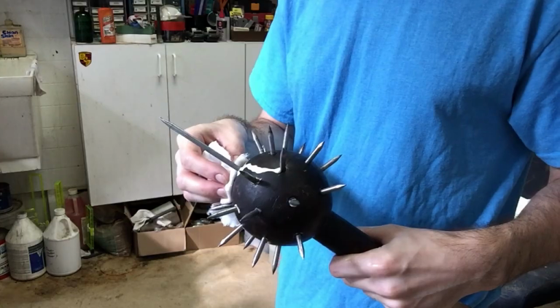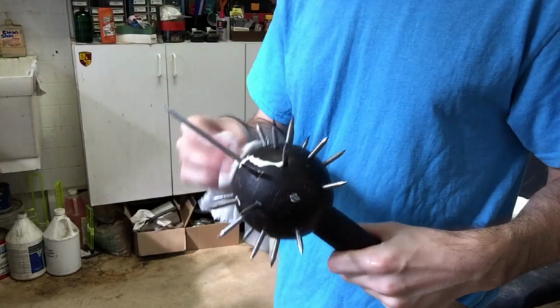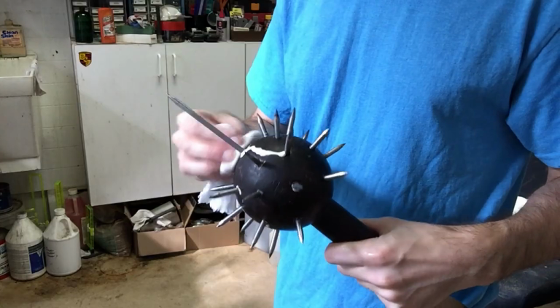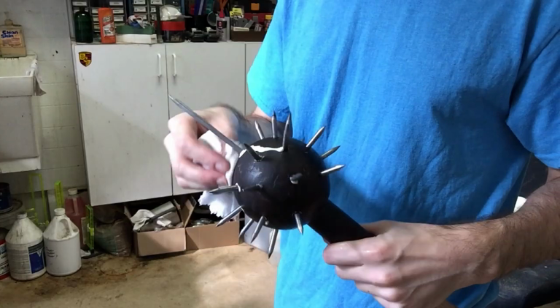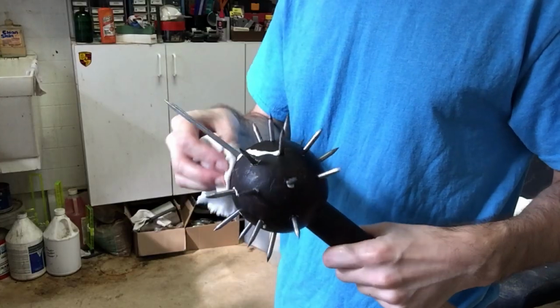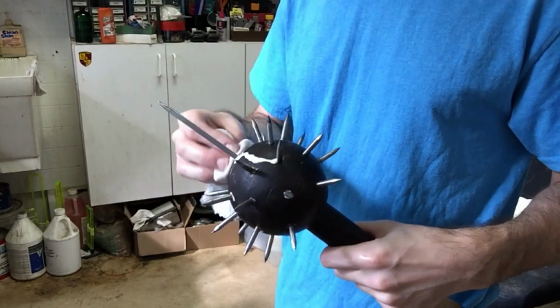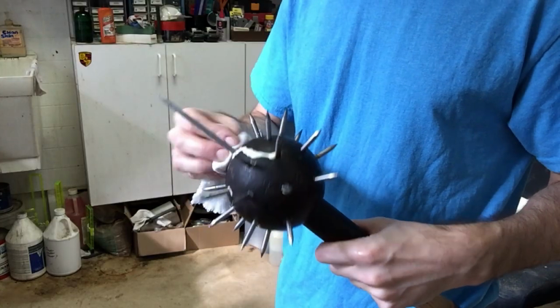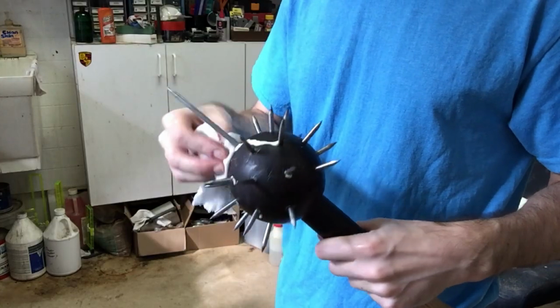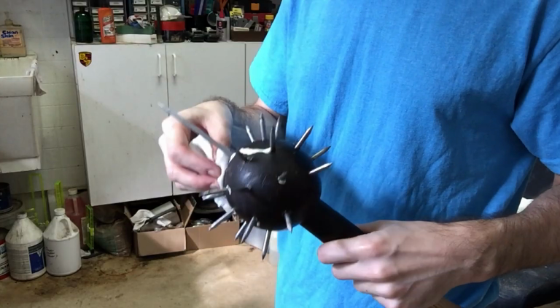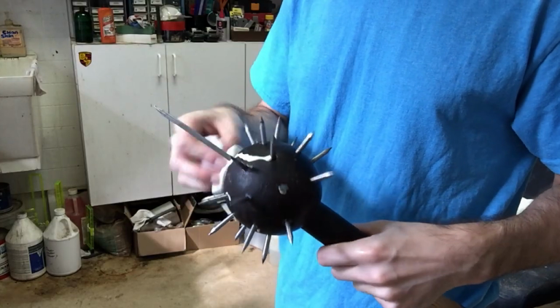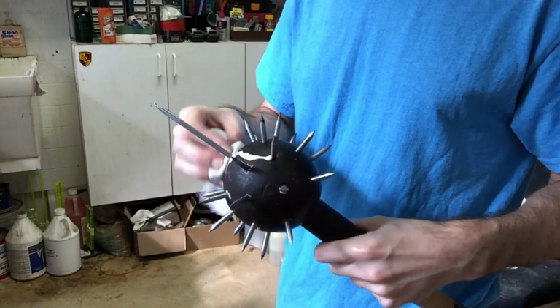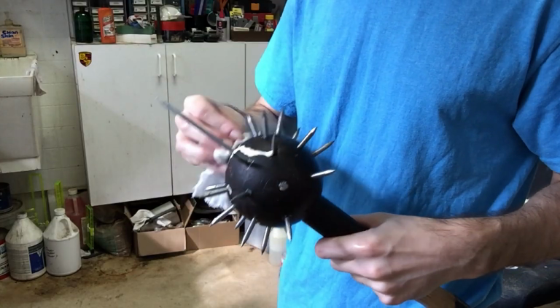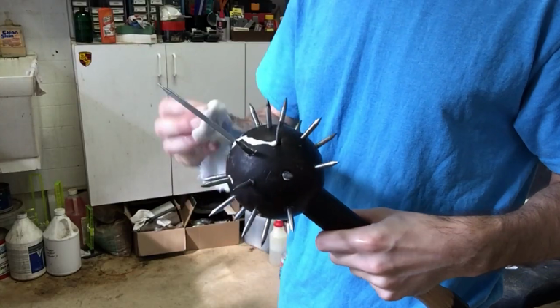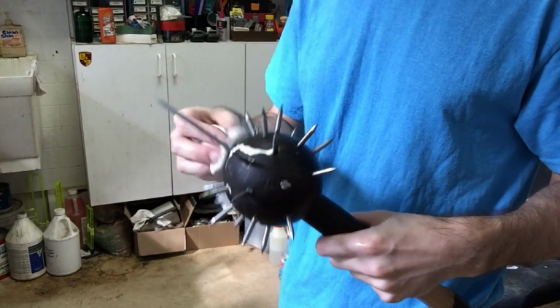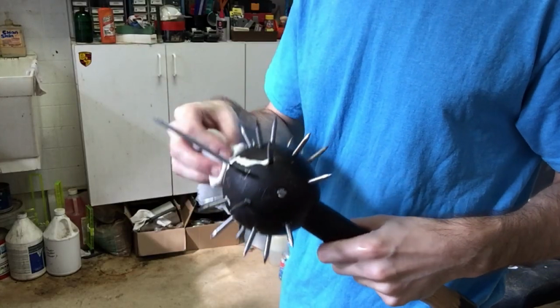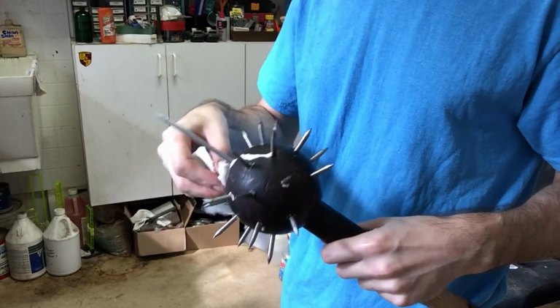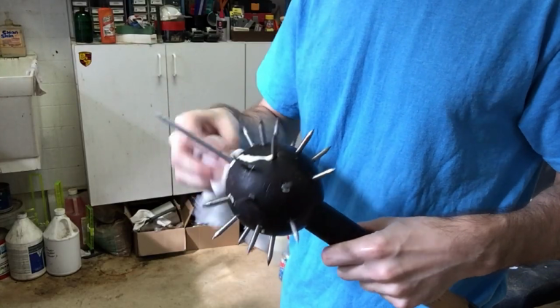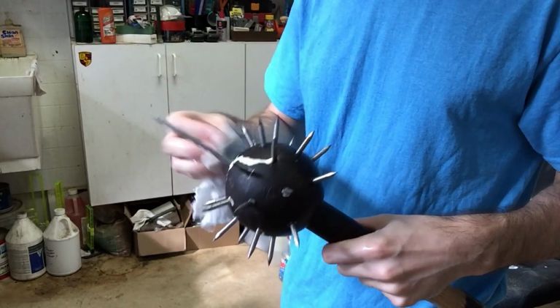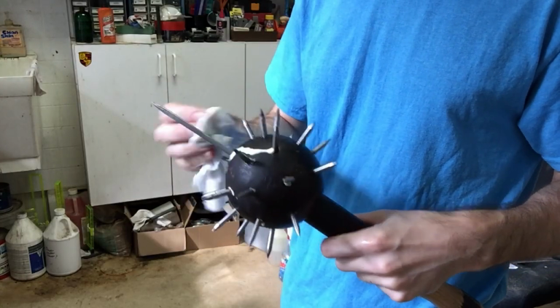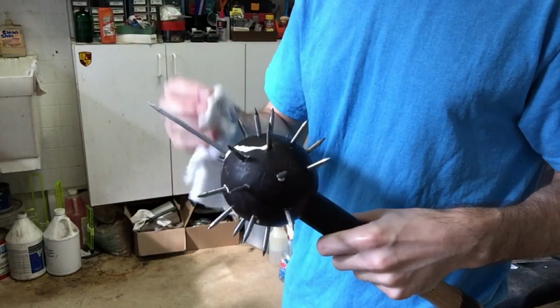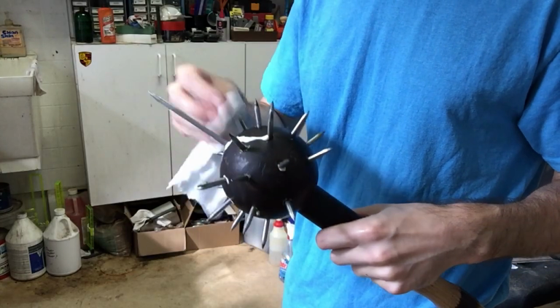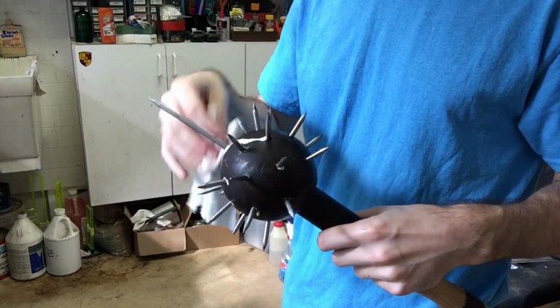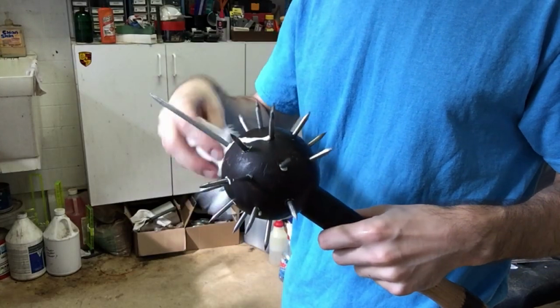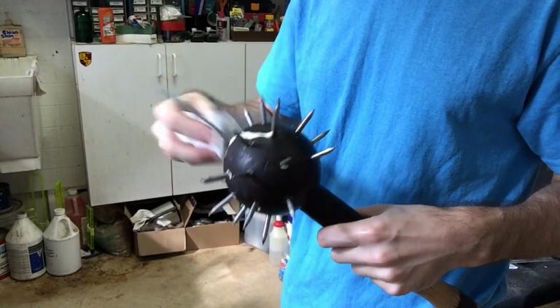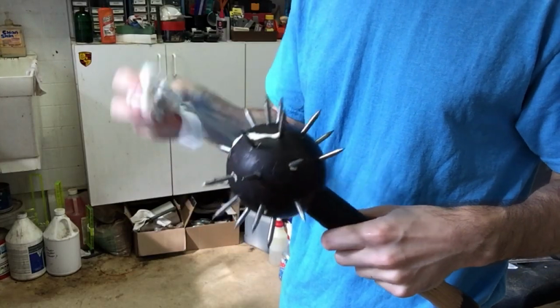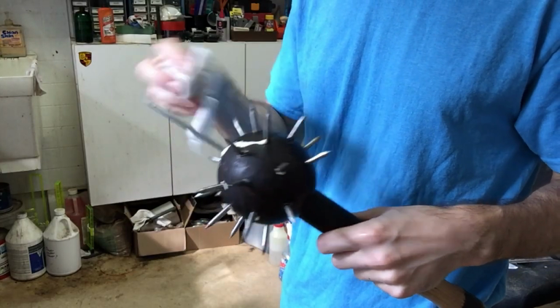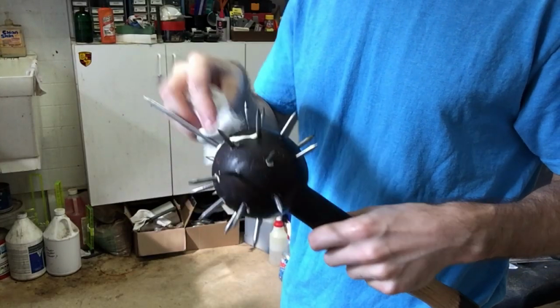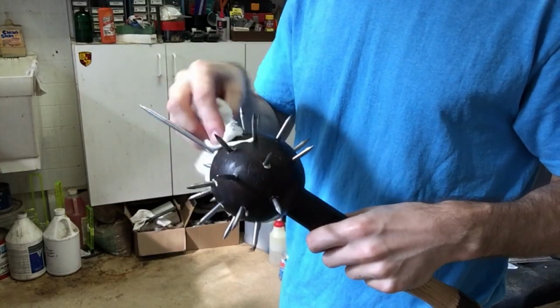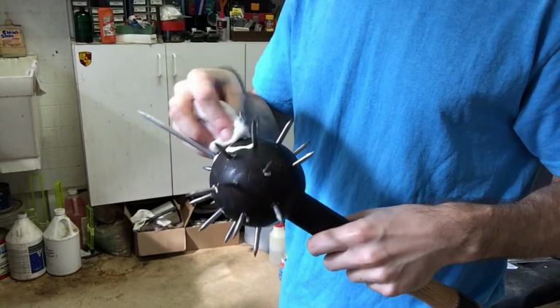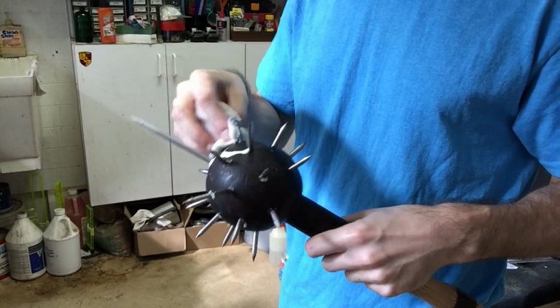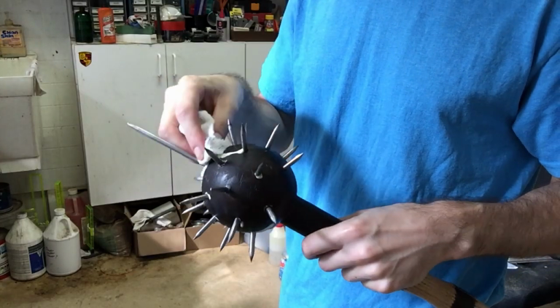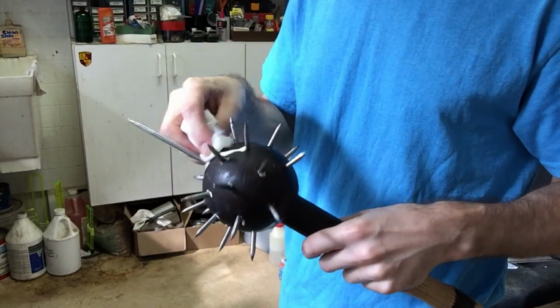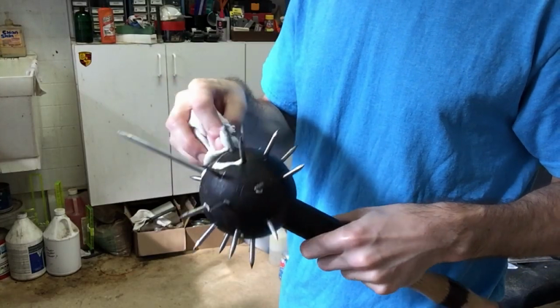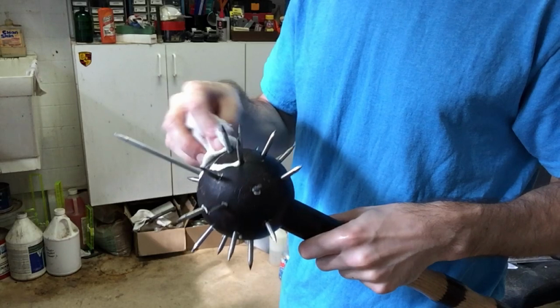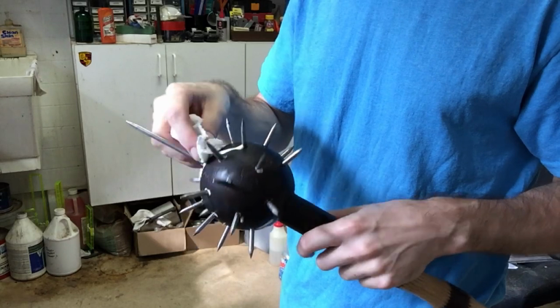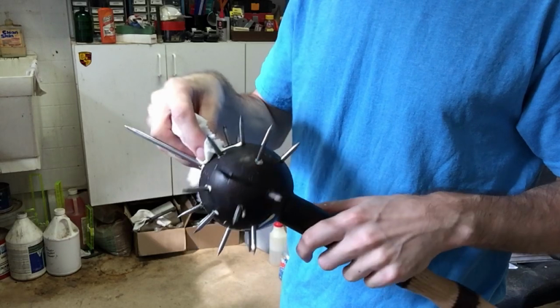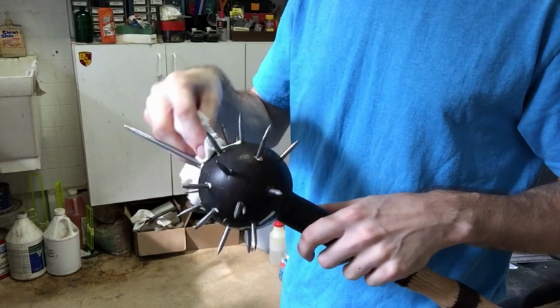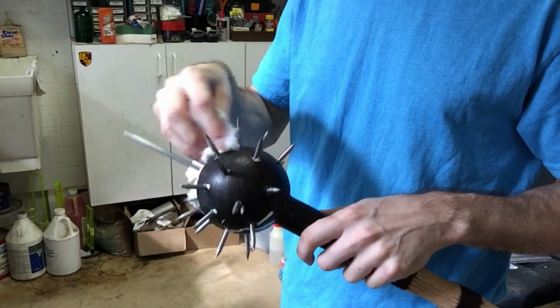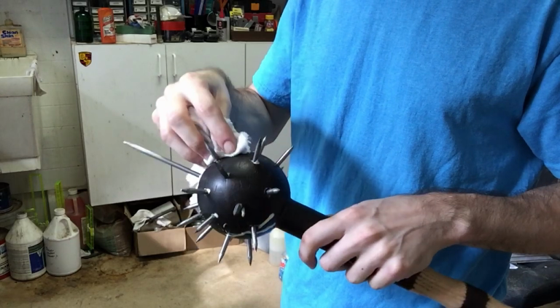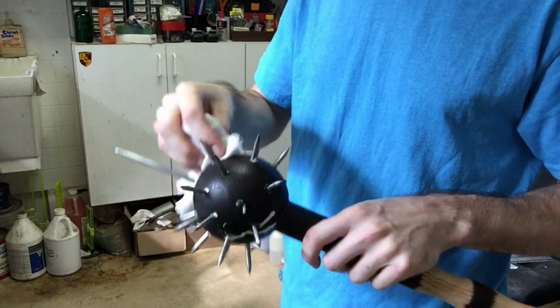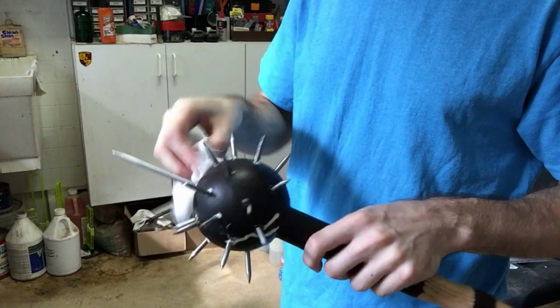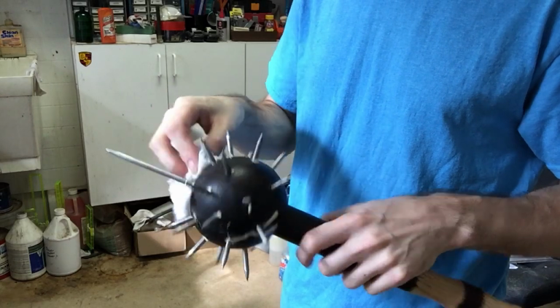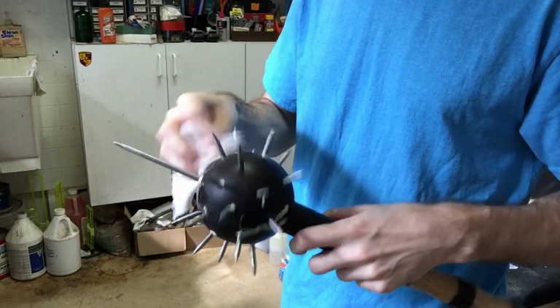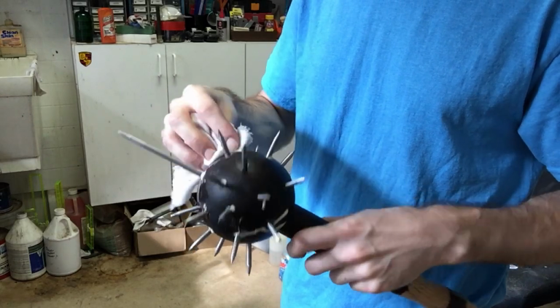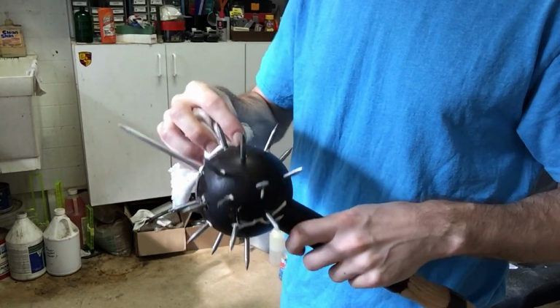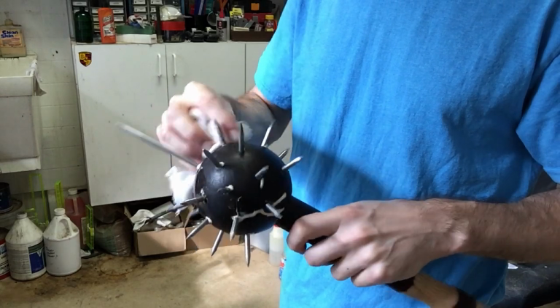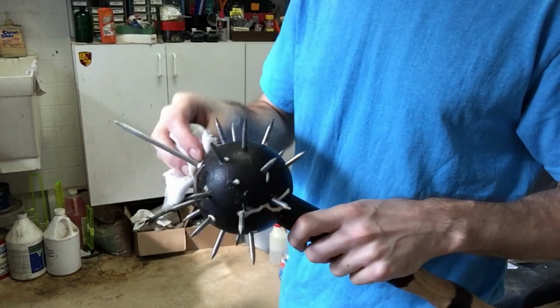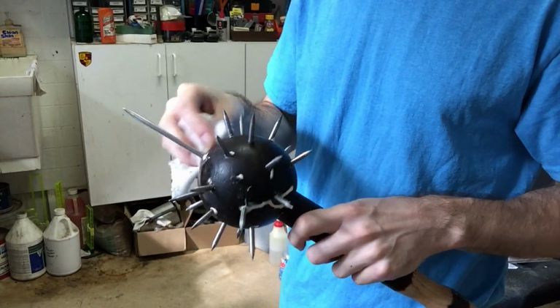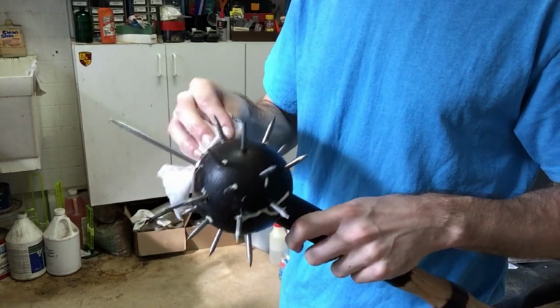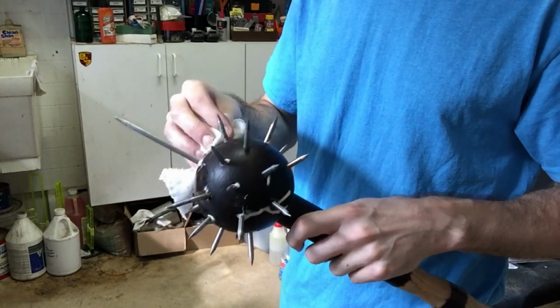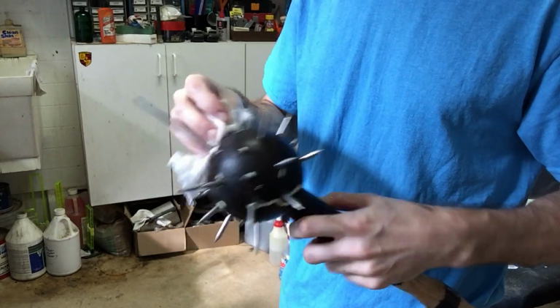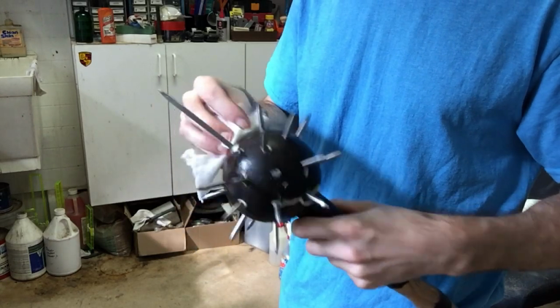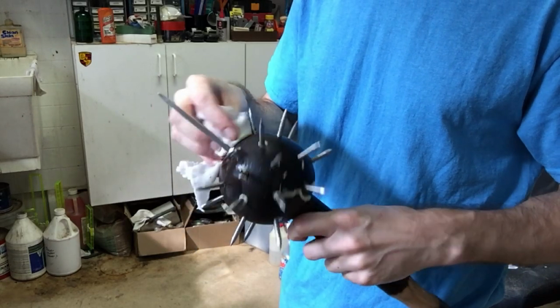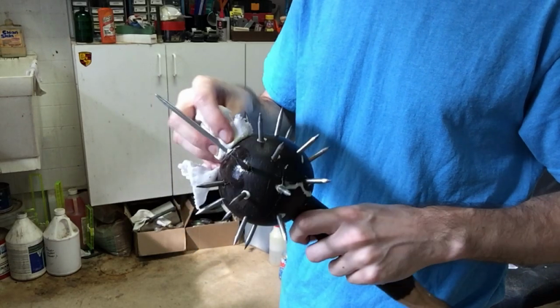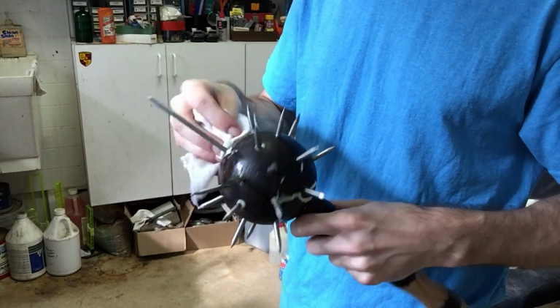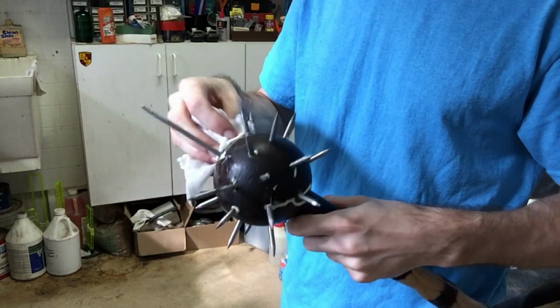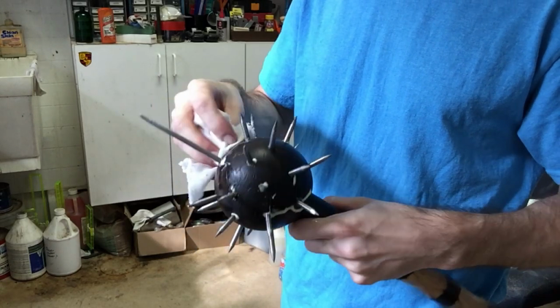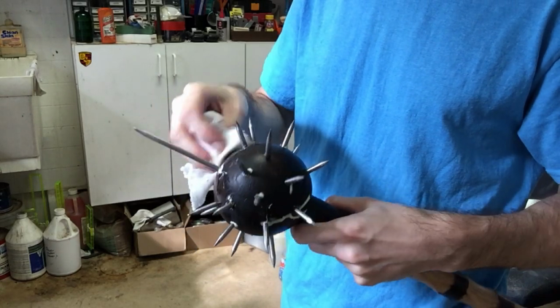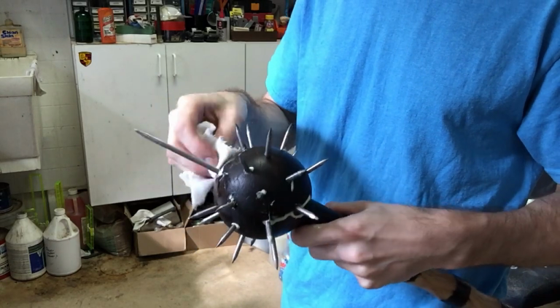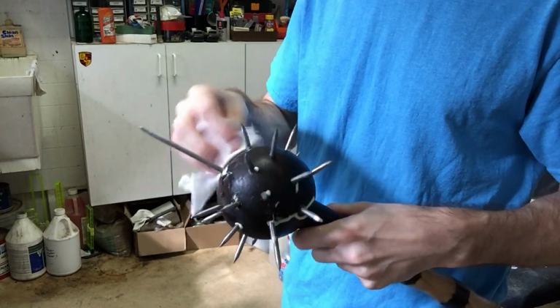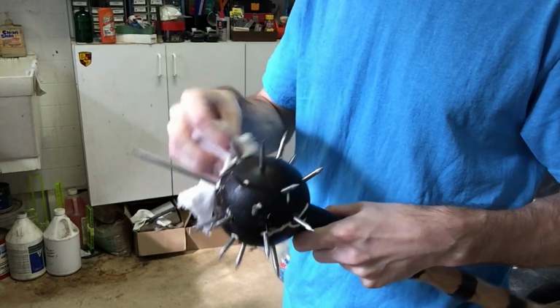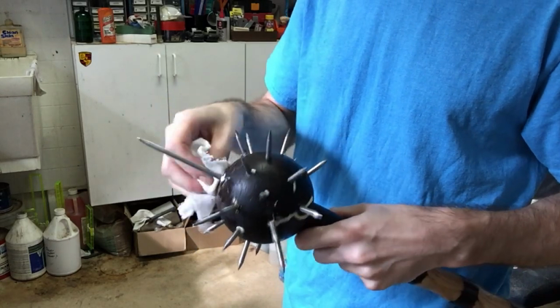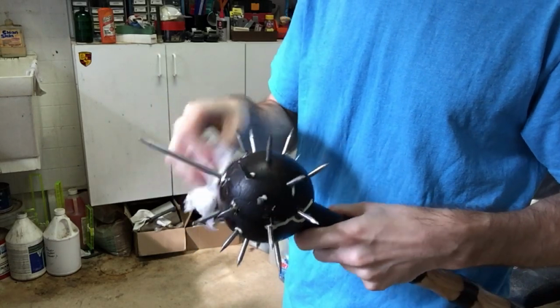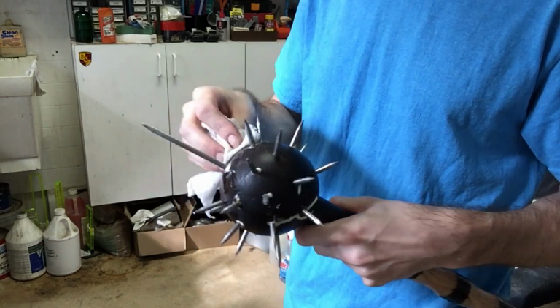Once you're done hammering in all the spikes, take a wet rag and just clean it all off, and let it sit for a full 24 hours.